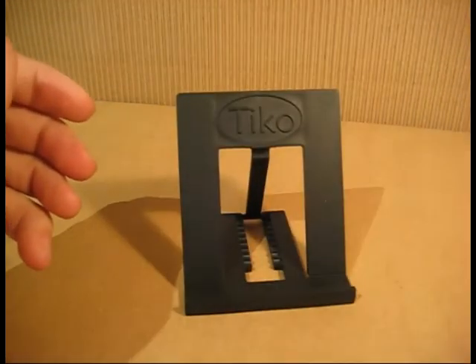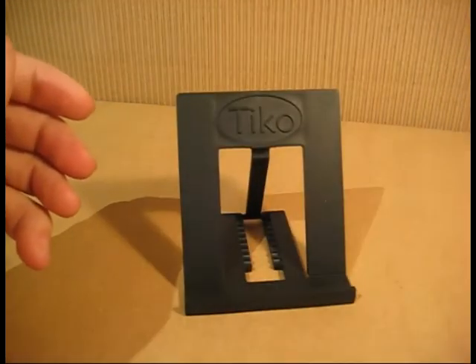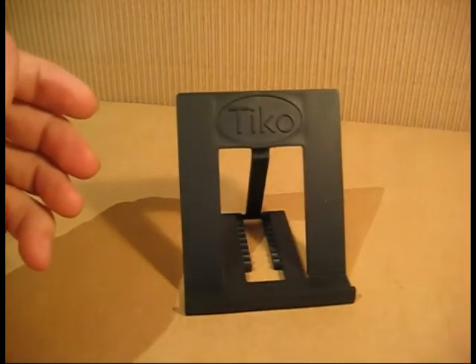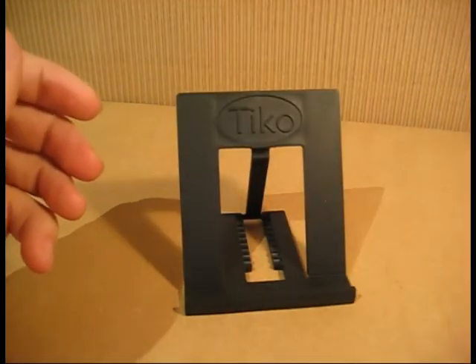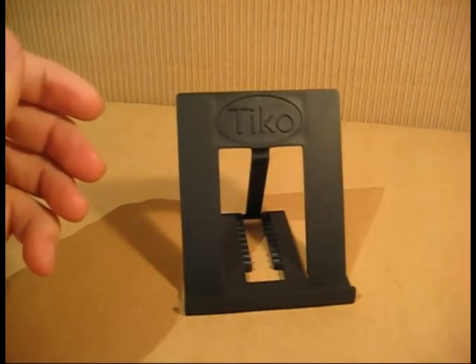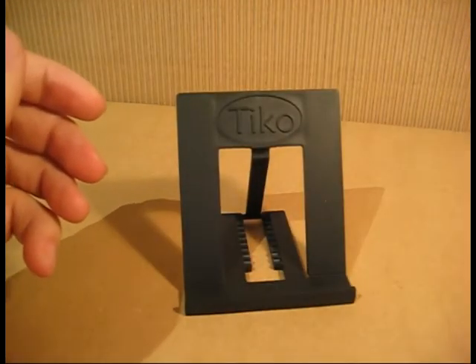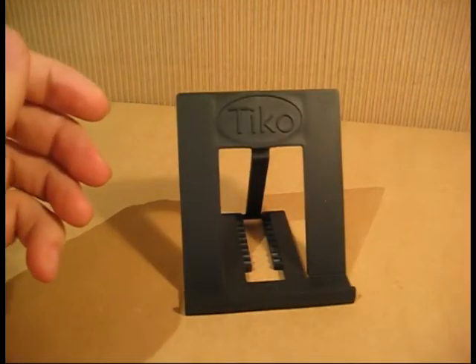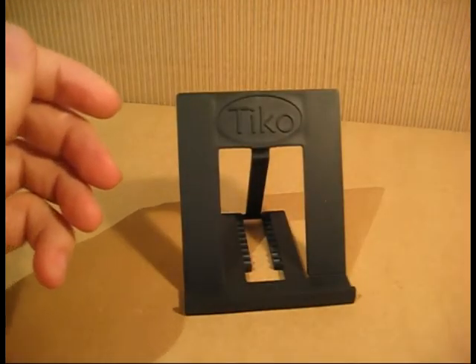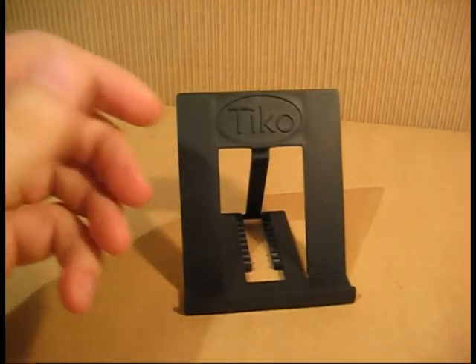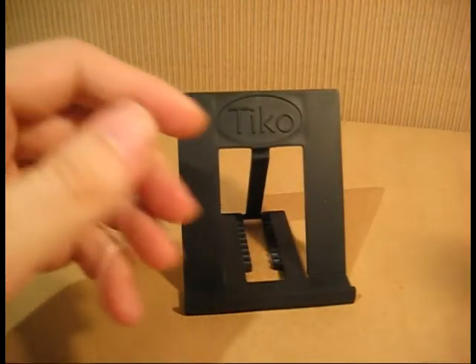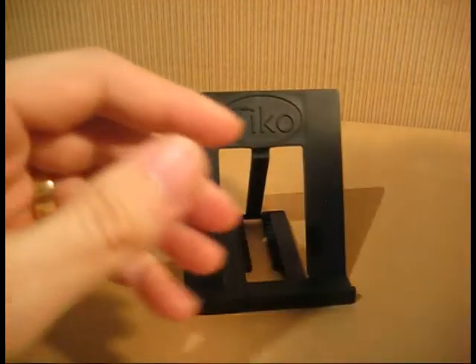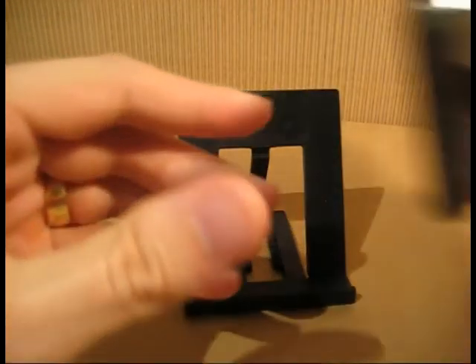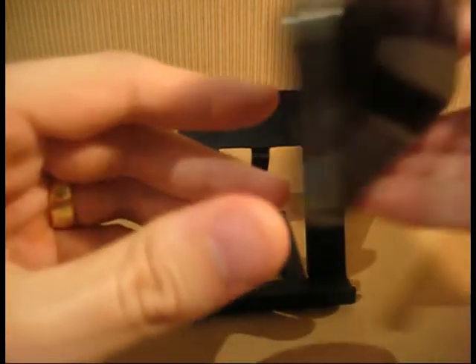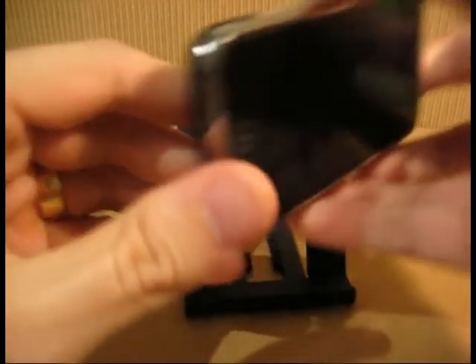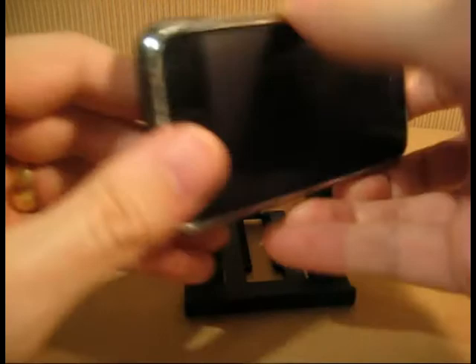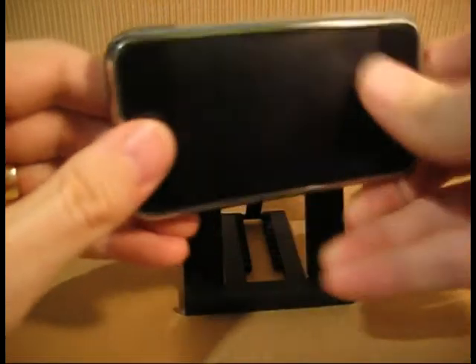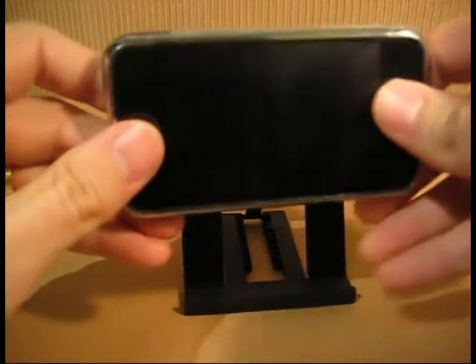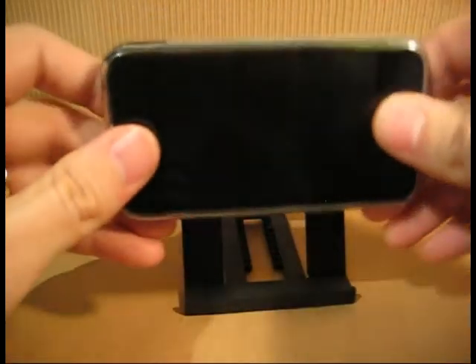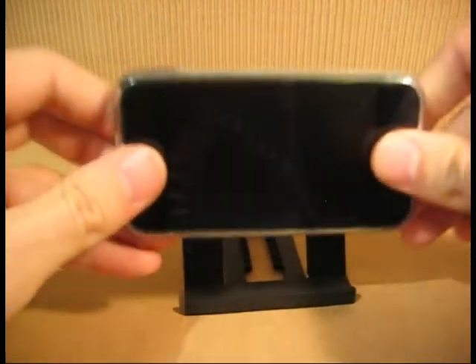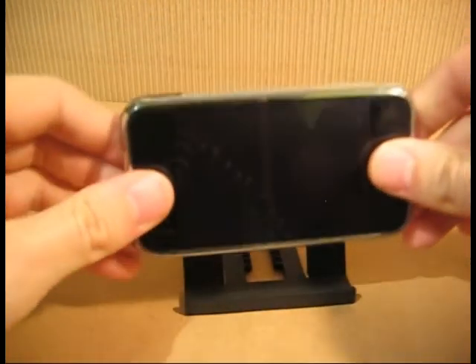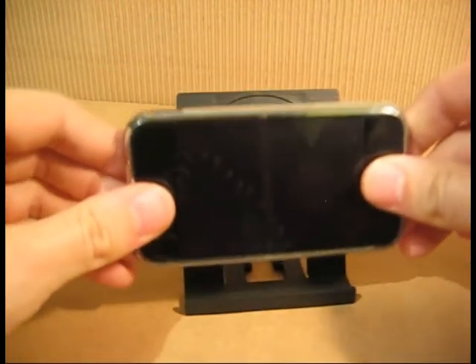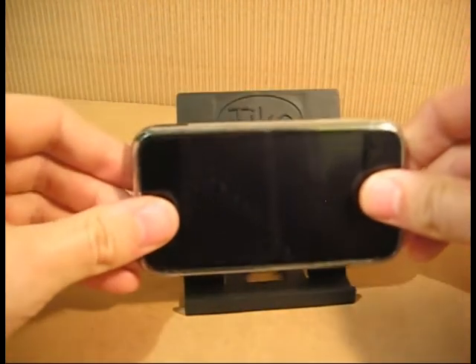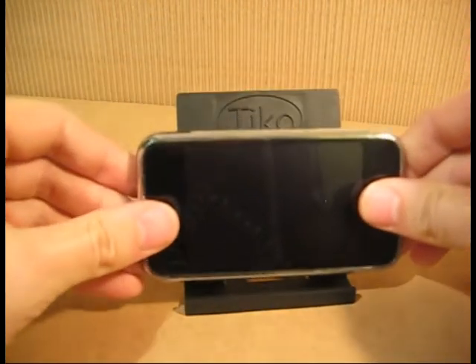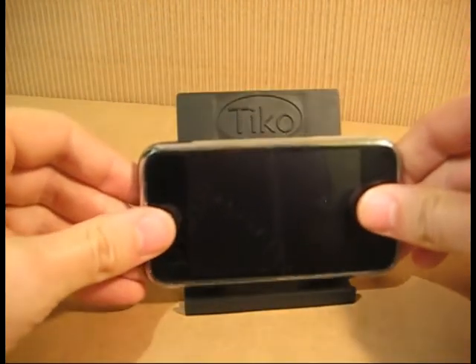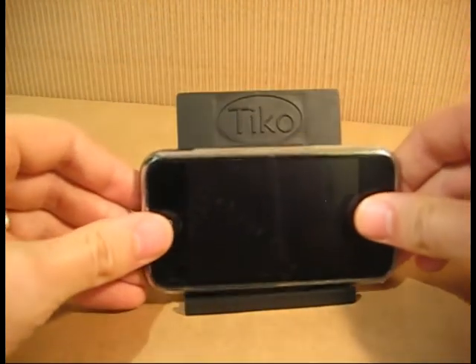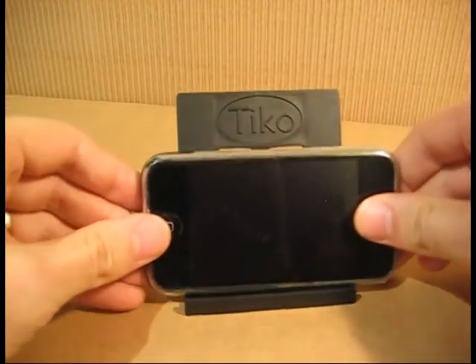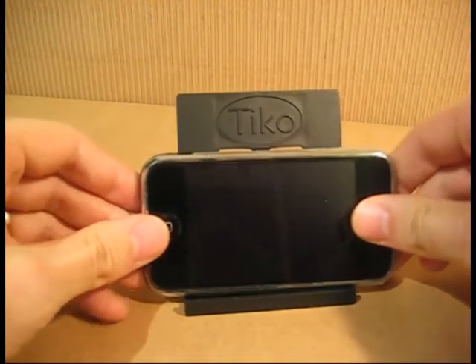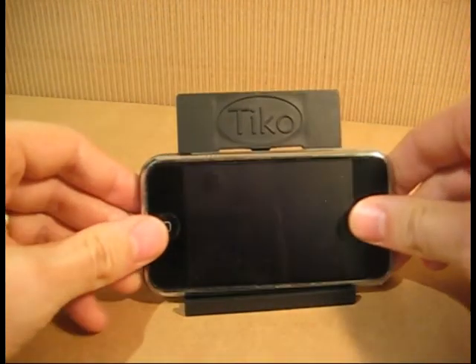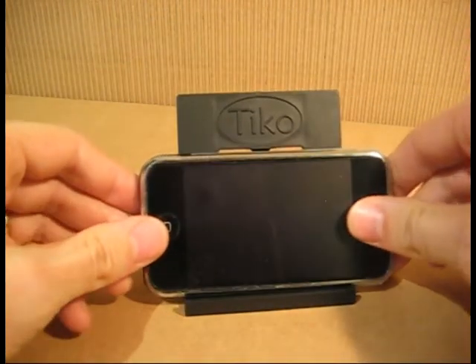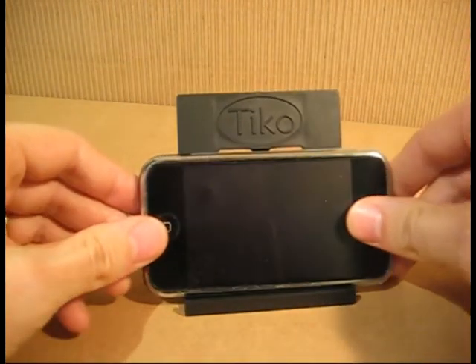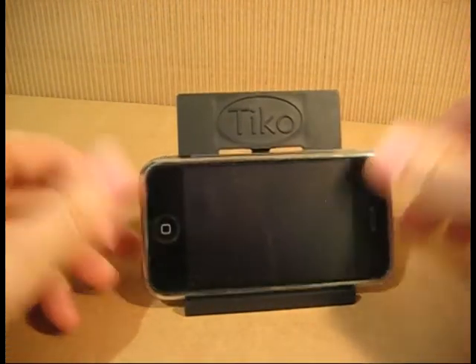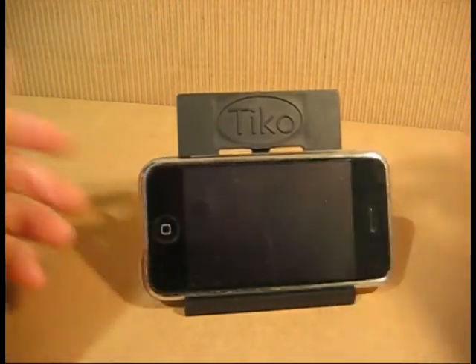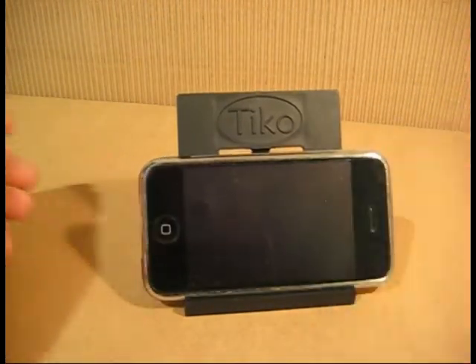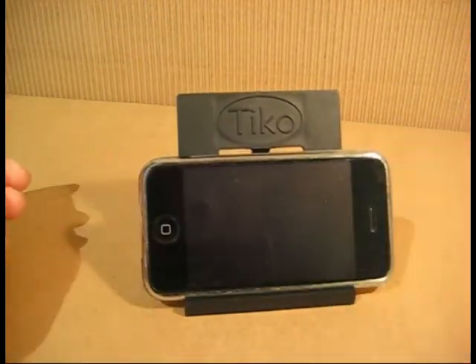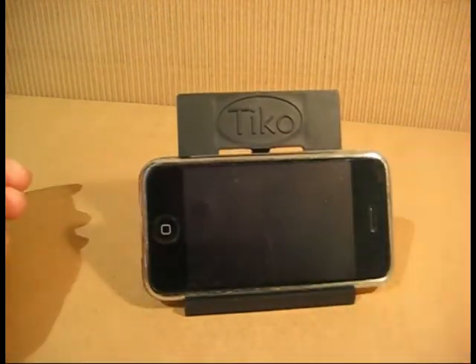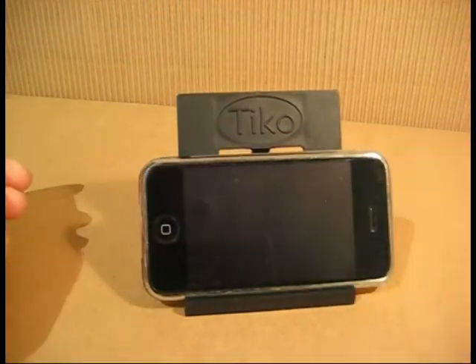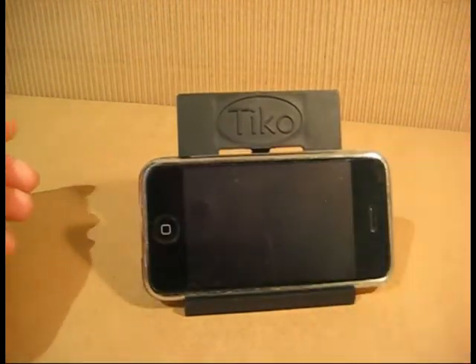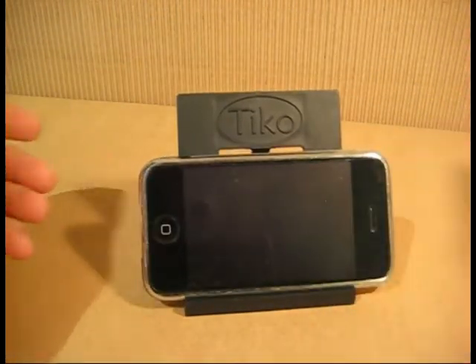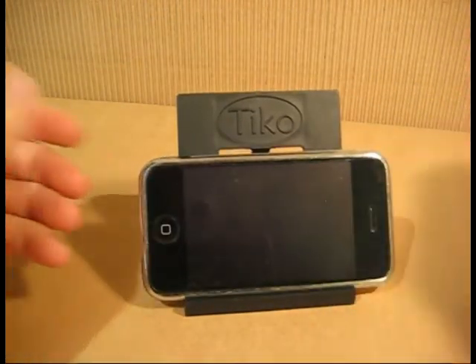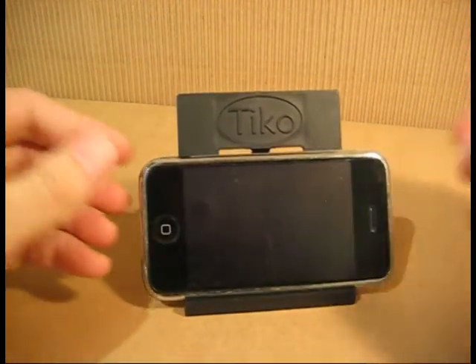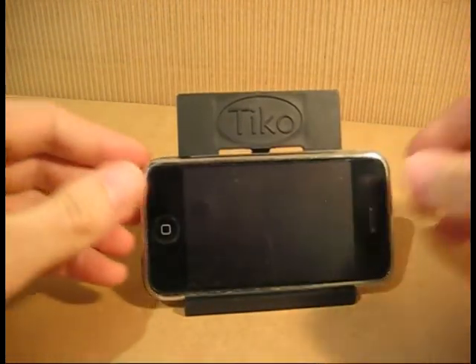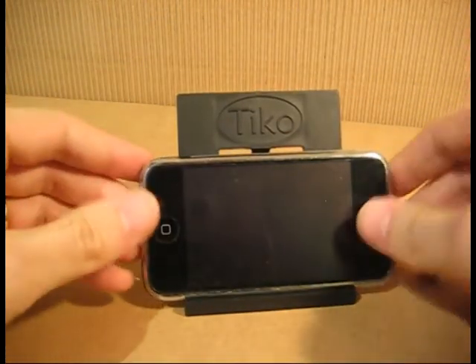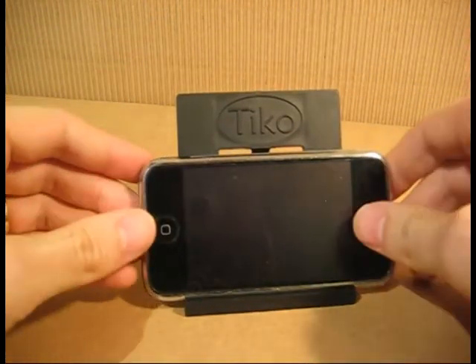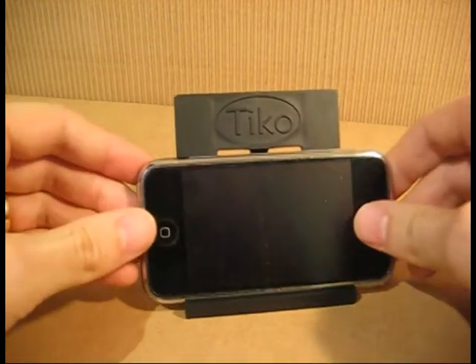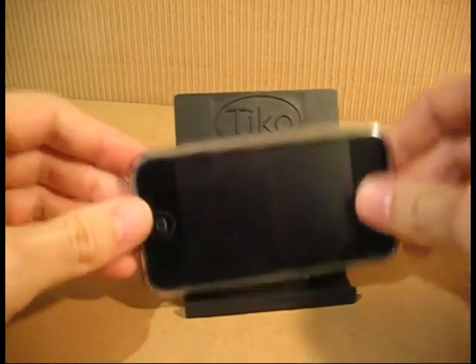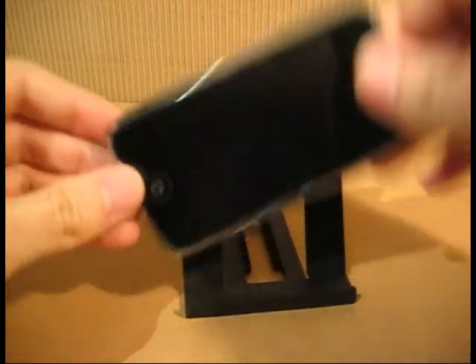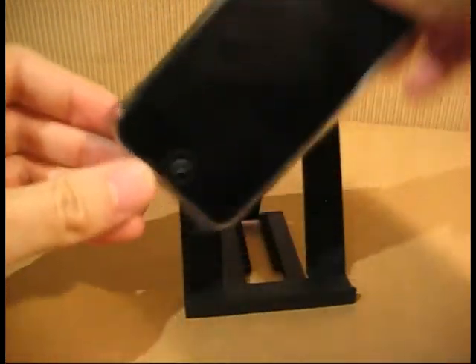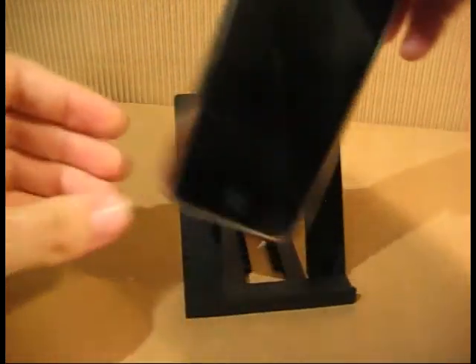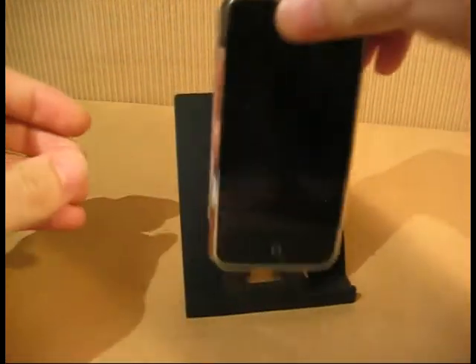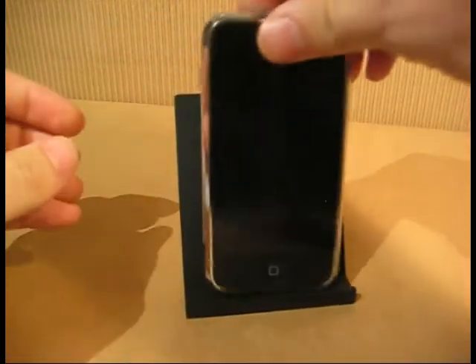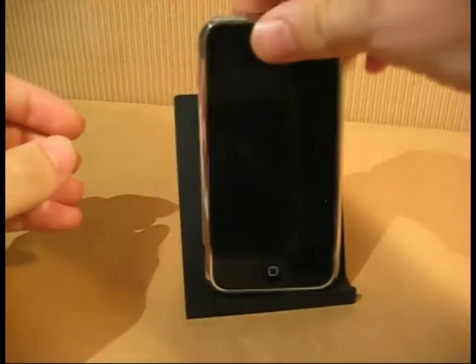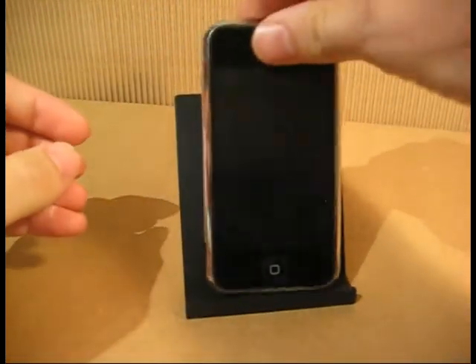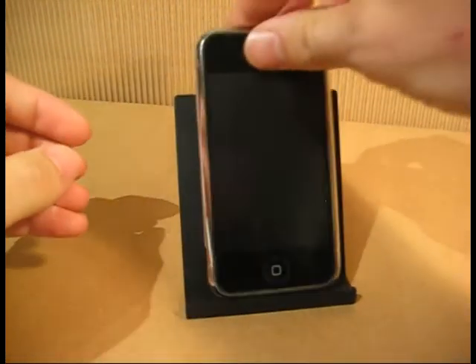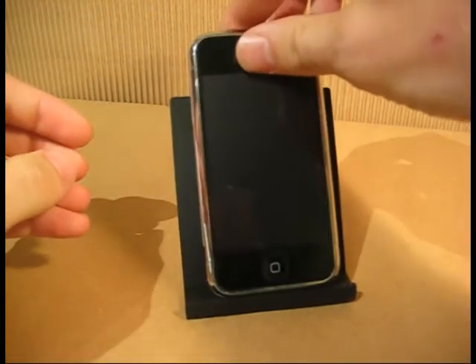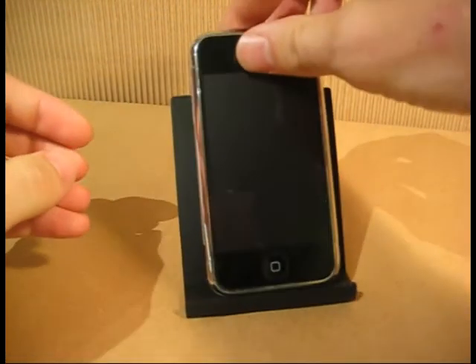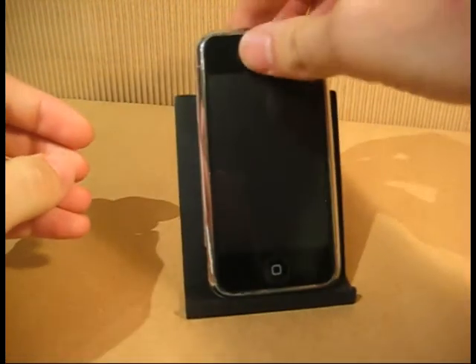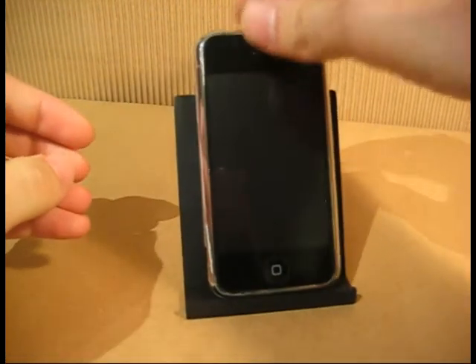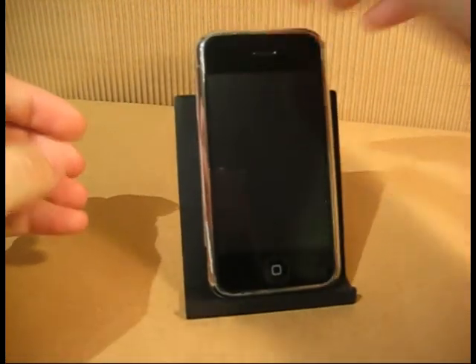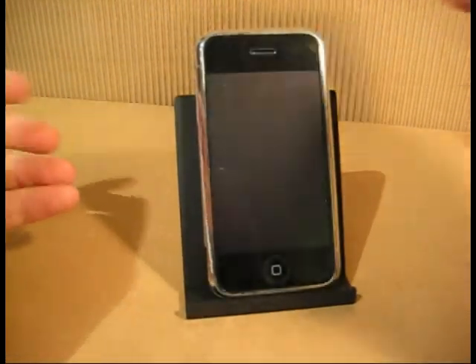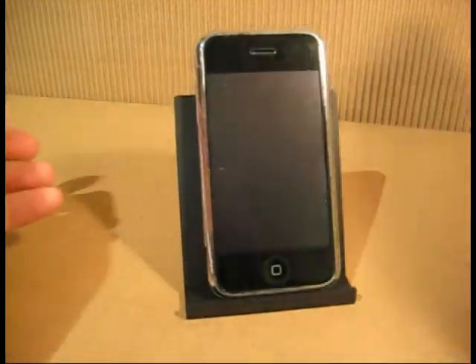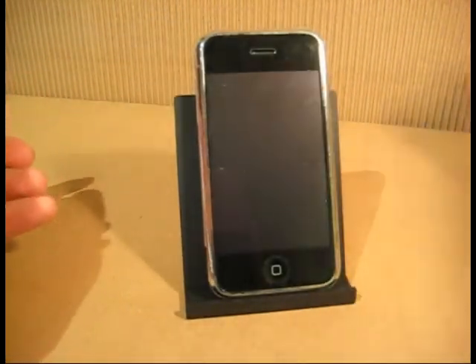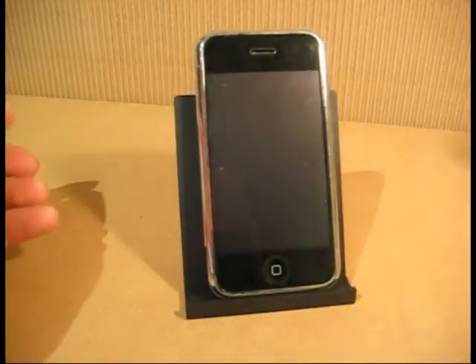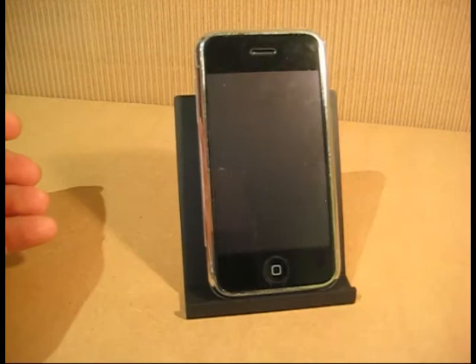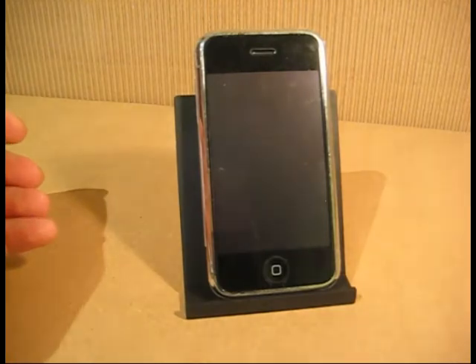Finally, here's an example of an iPhone with no case, both in the horizontal position as well as in the vertical position.